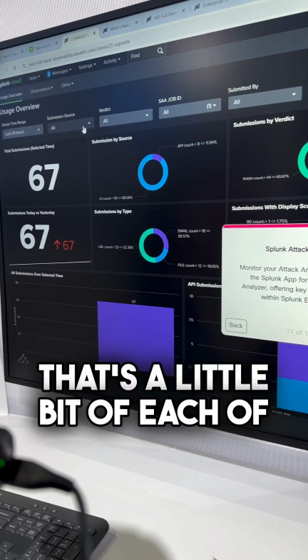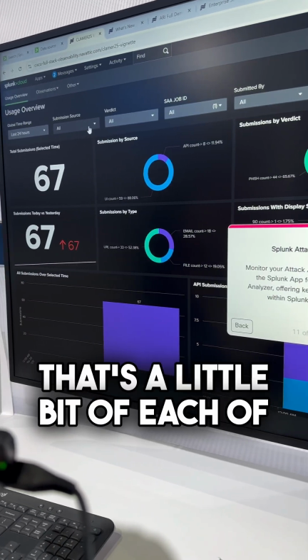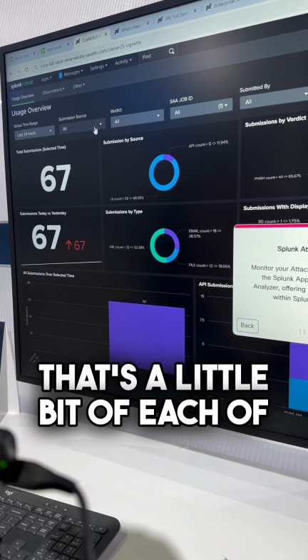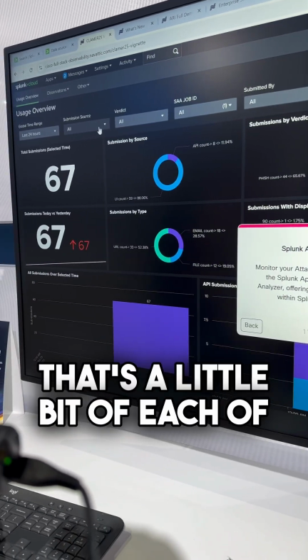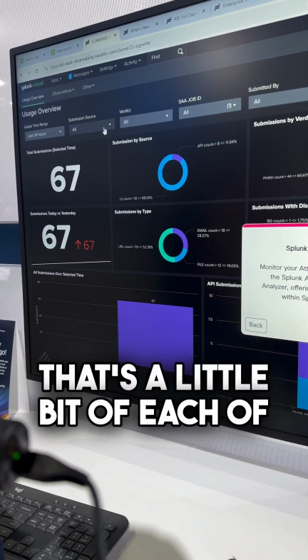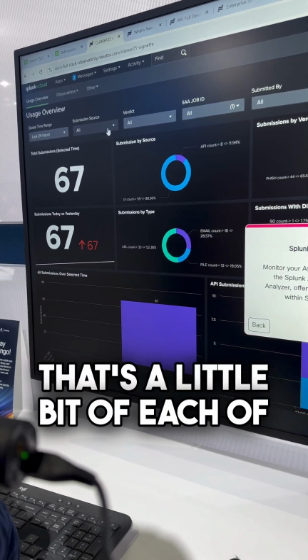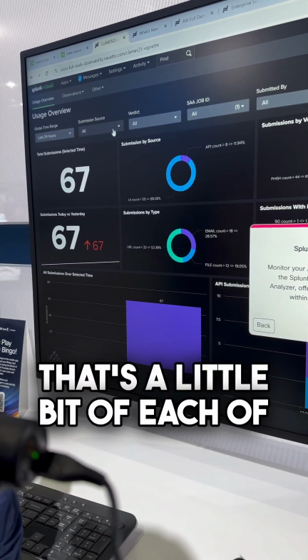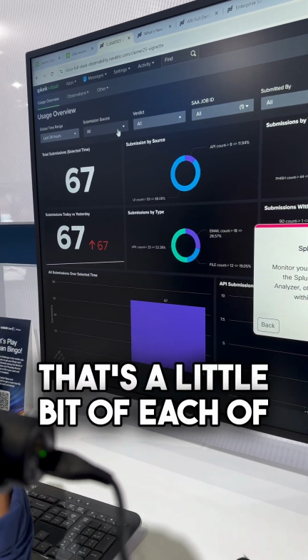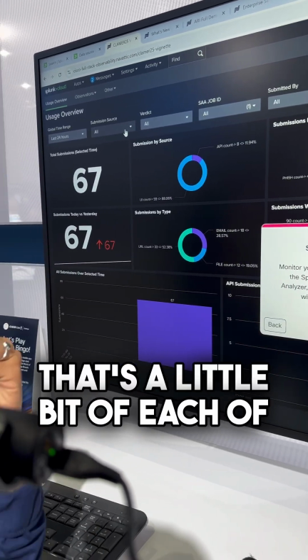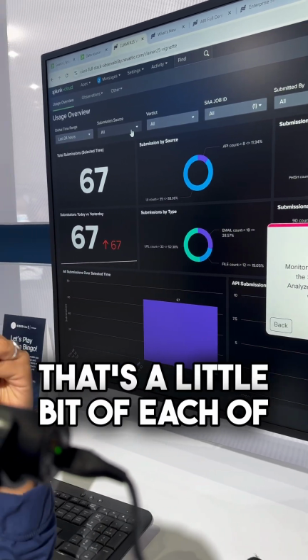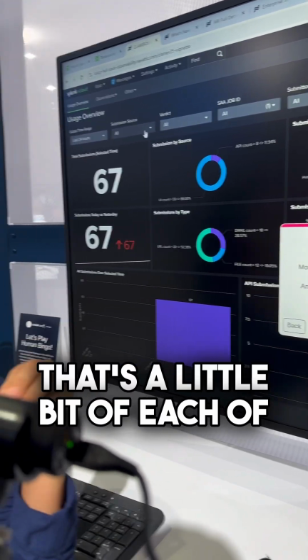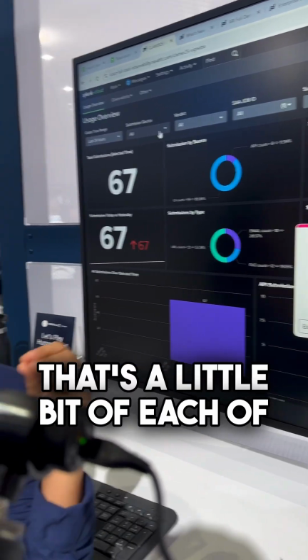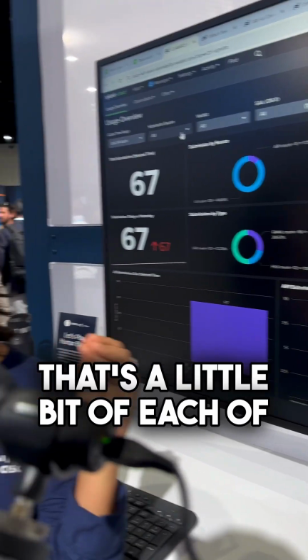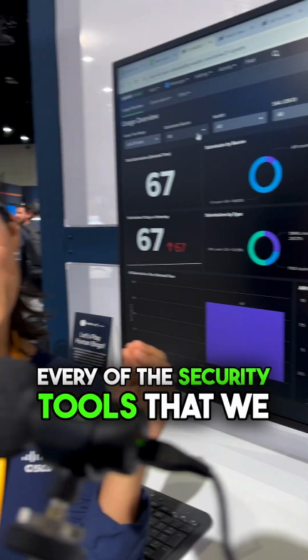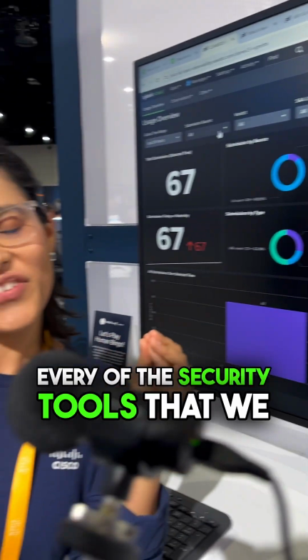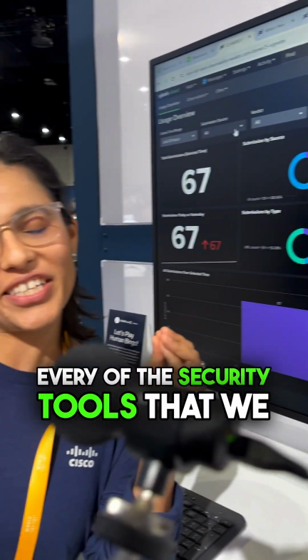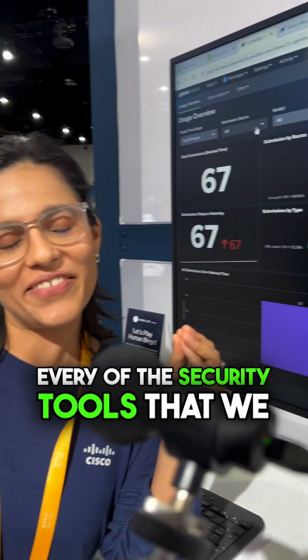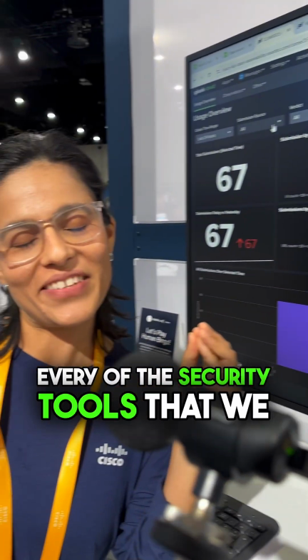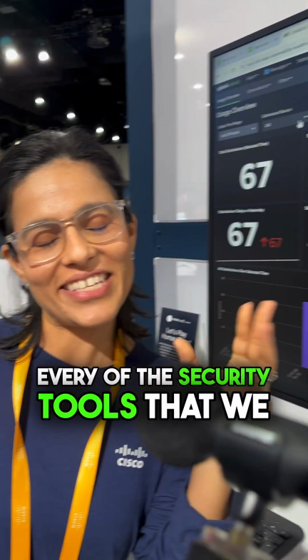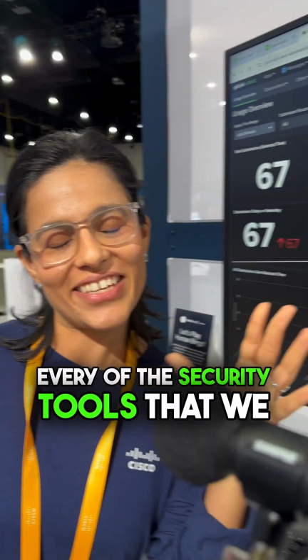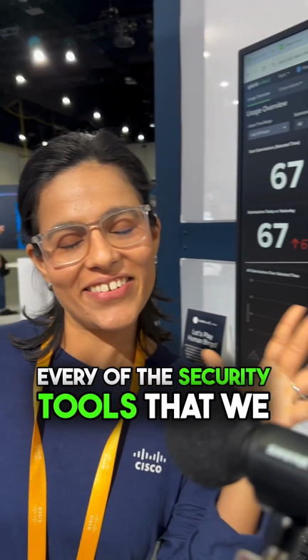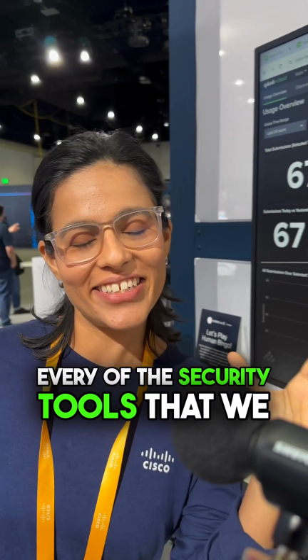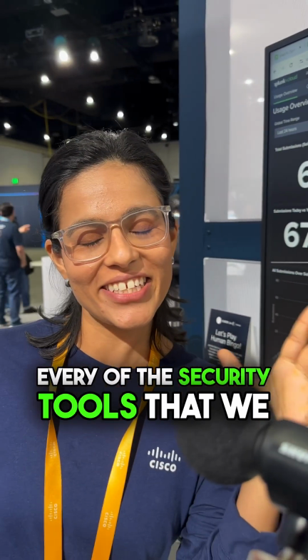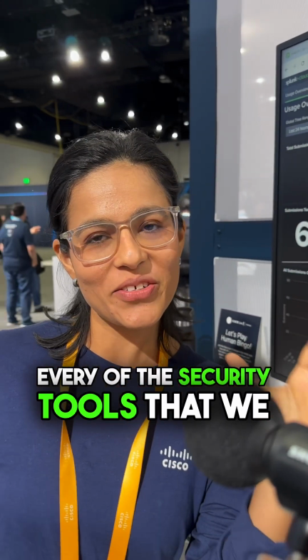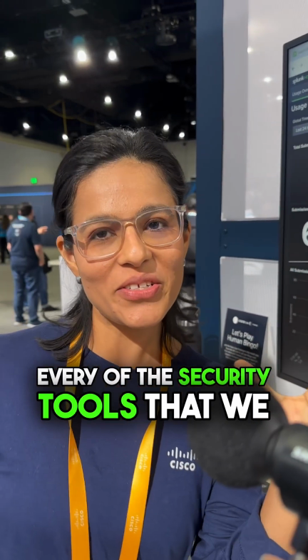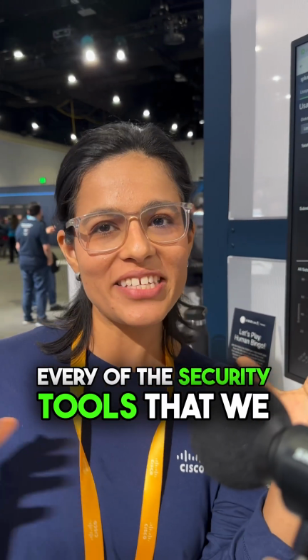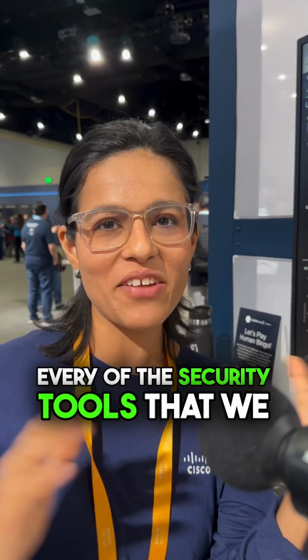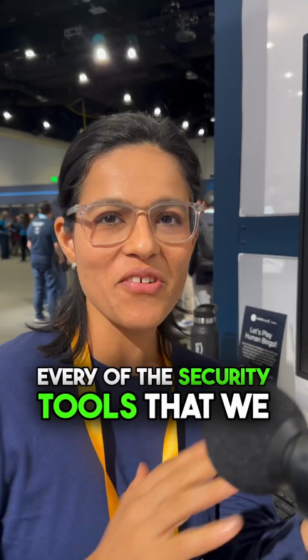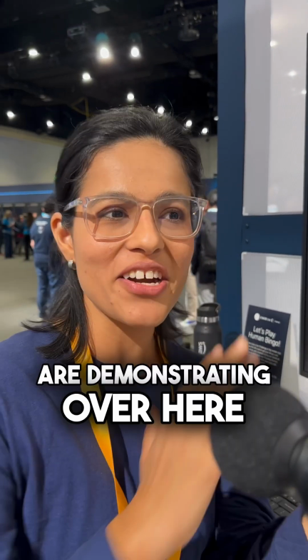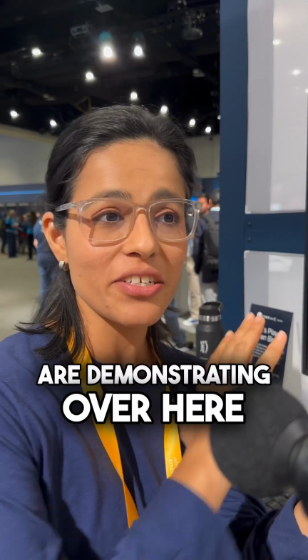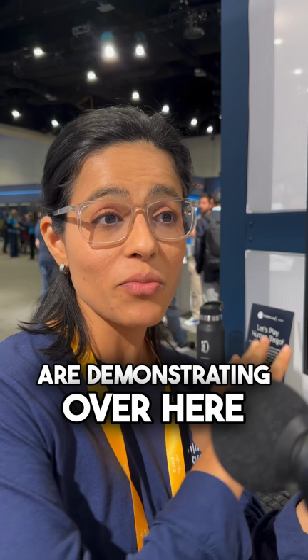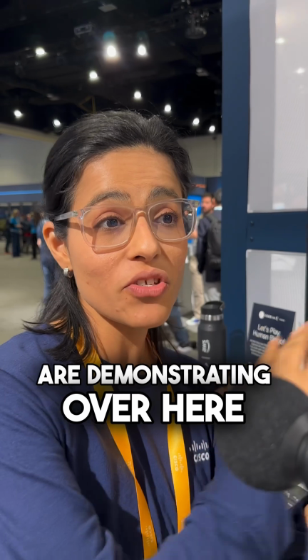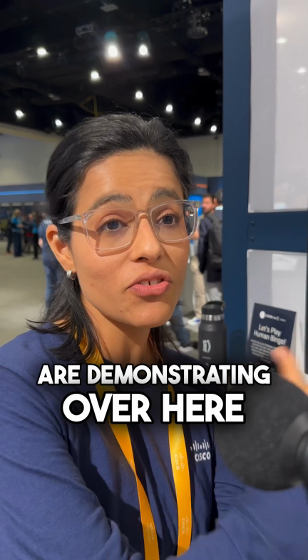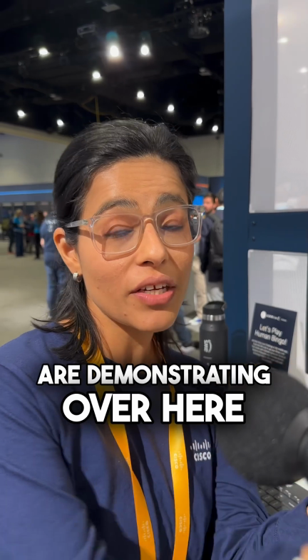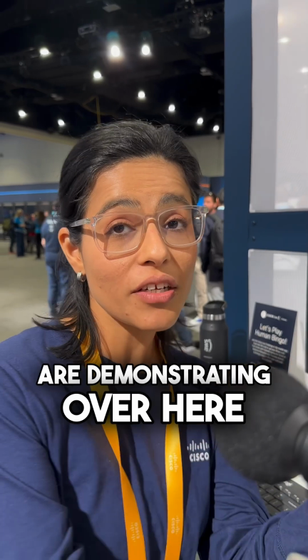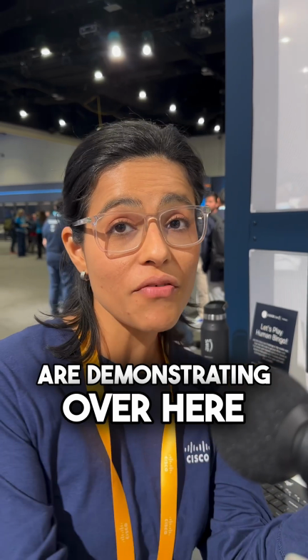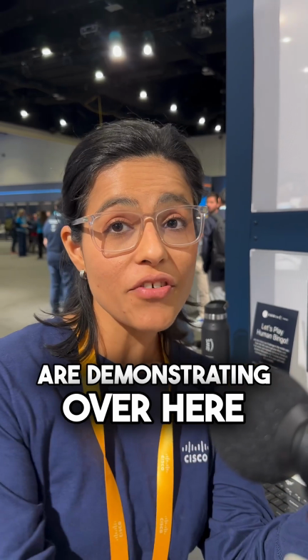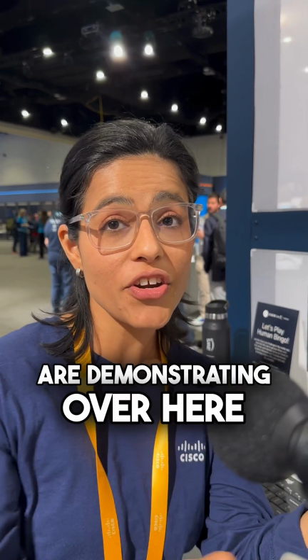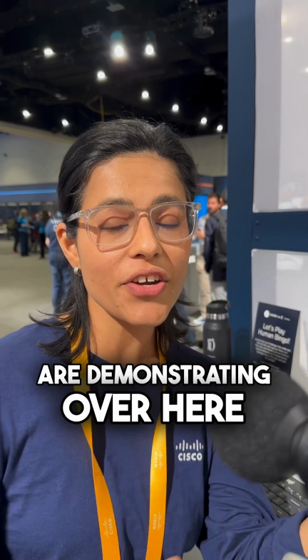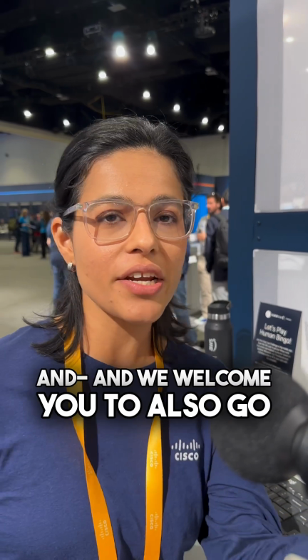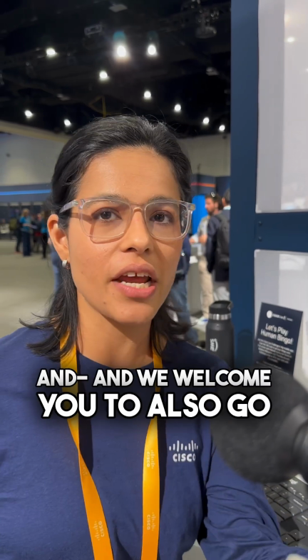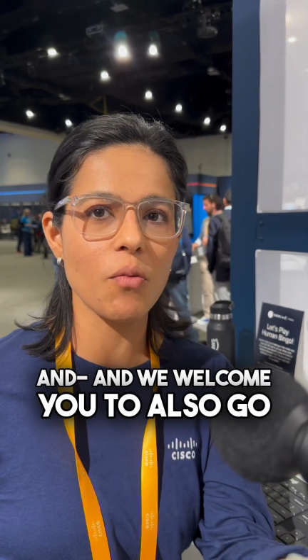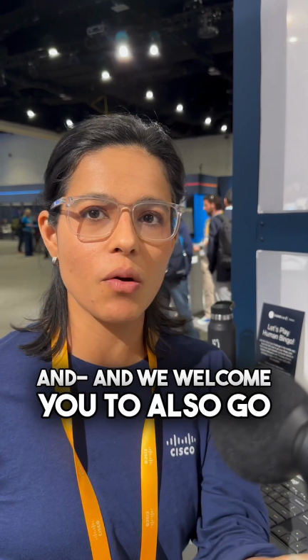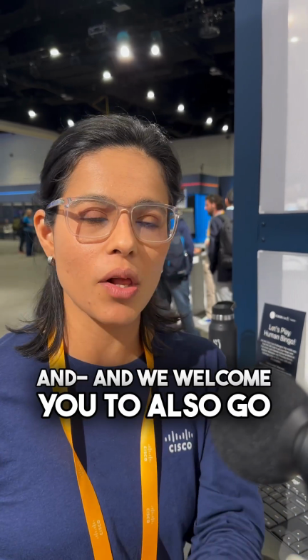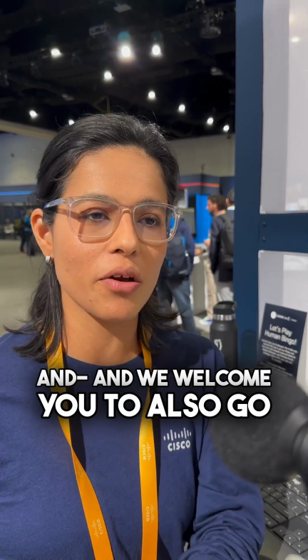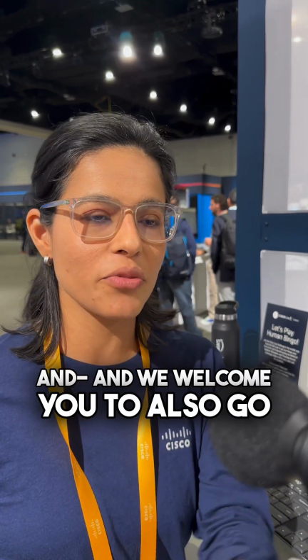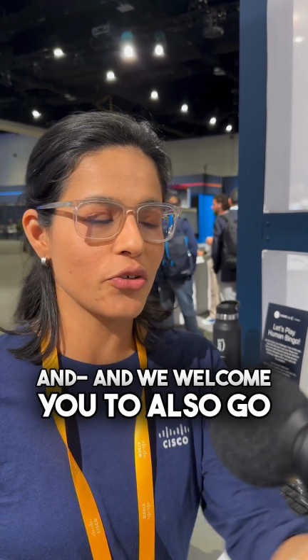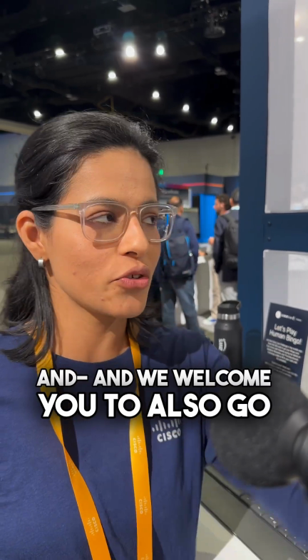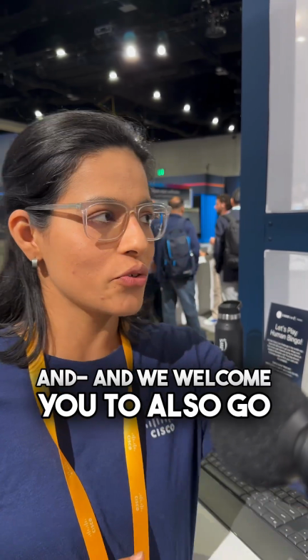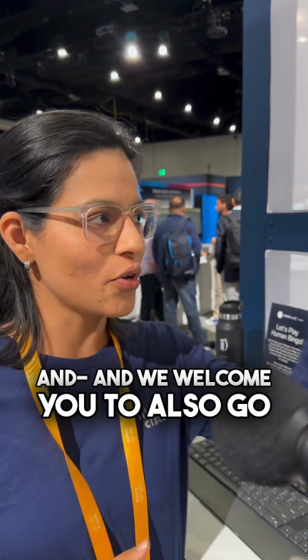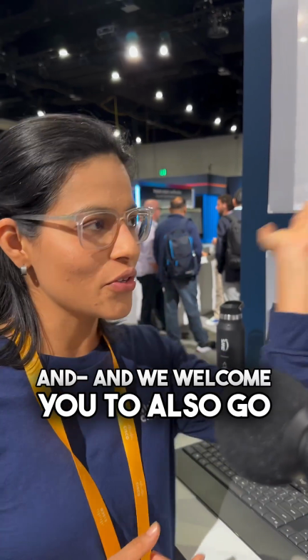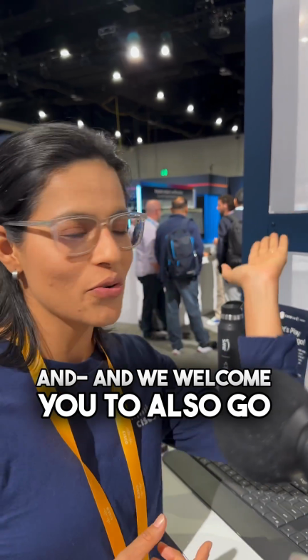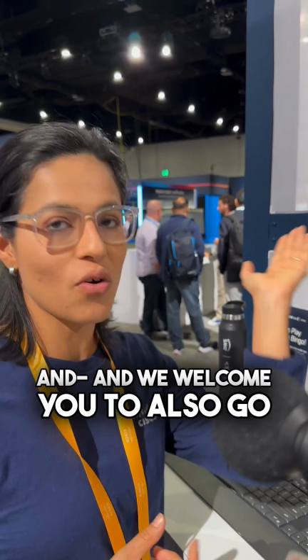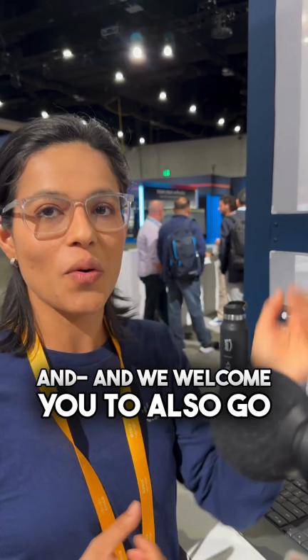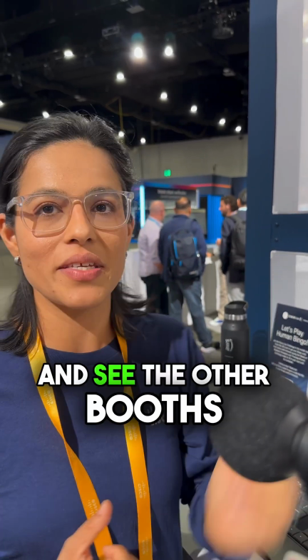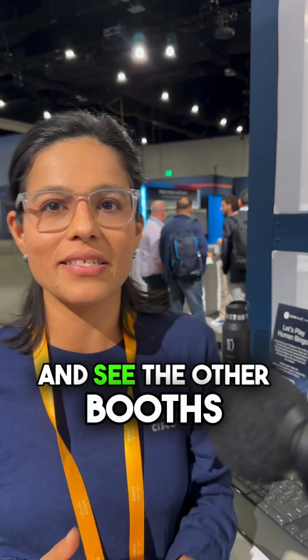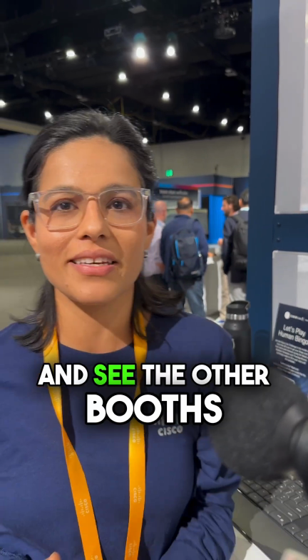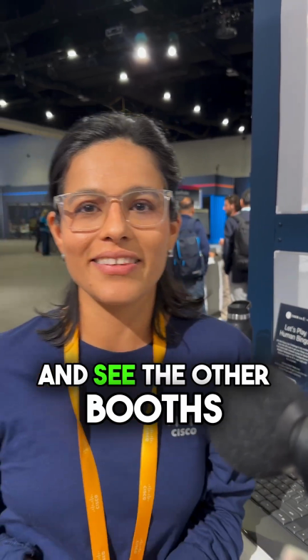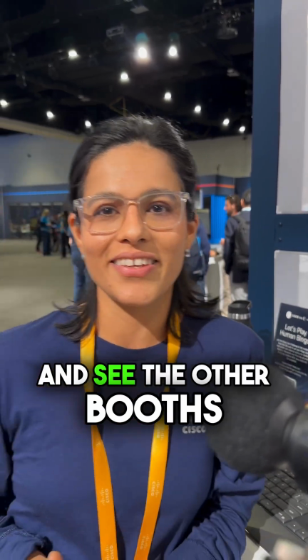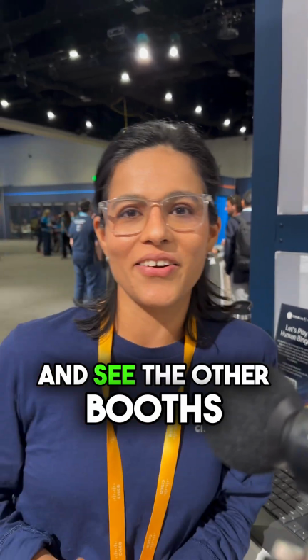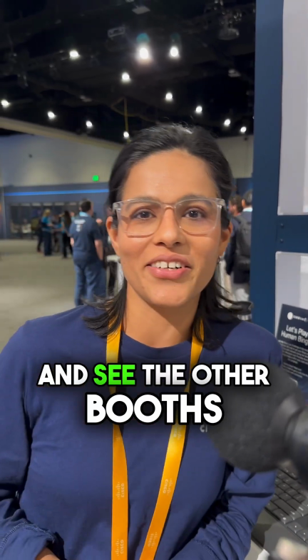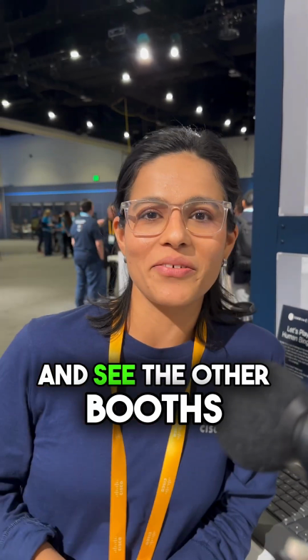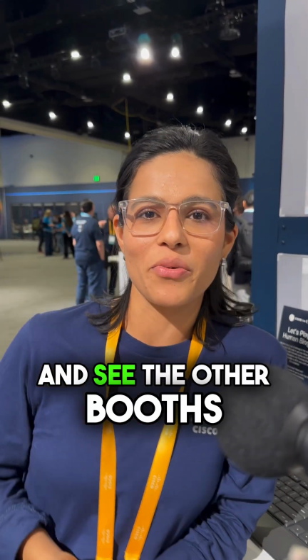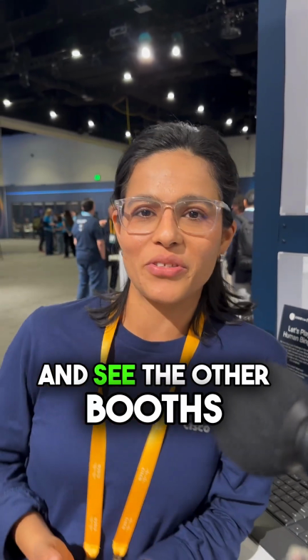In a nutshell, that's a little bit of each of the security tools that we are demonstrating here, and we welcome you to go and see the other things as well.